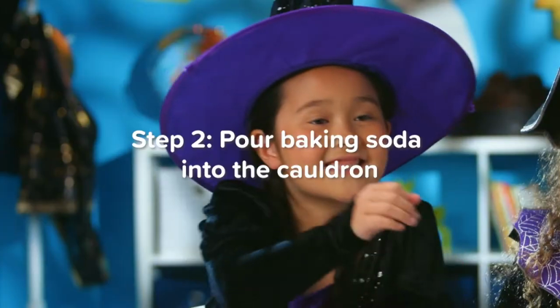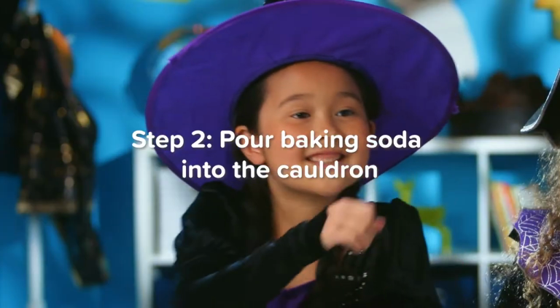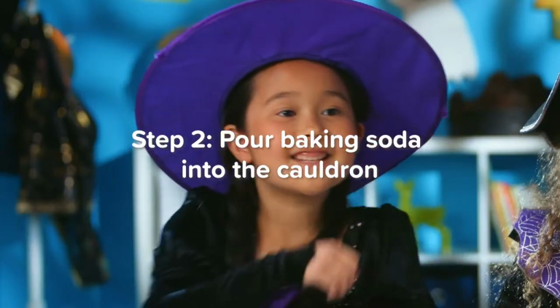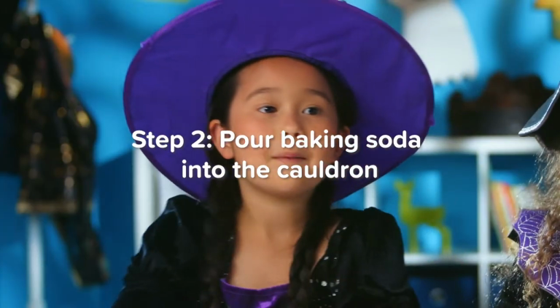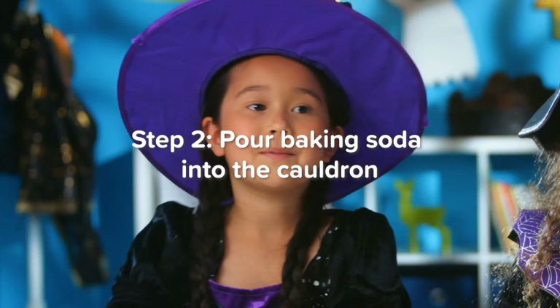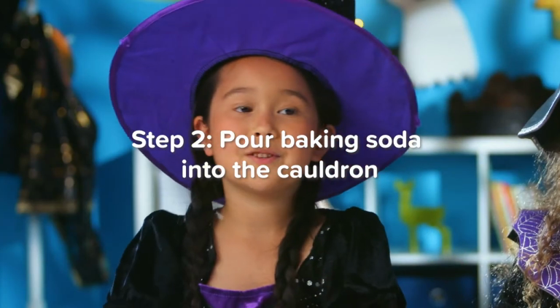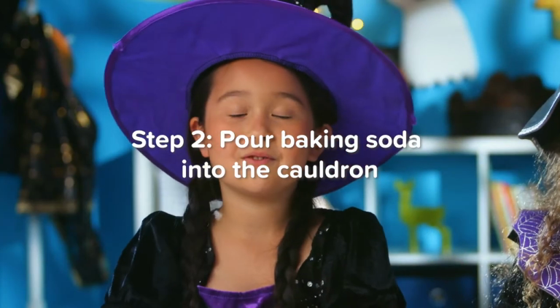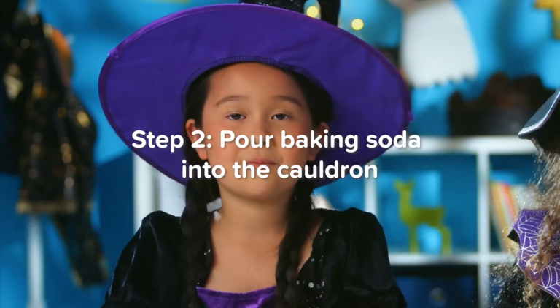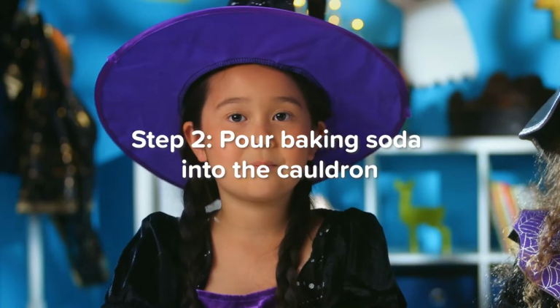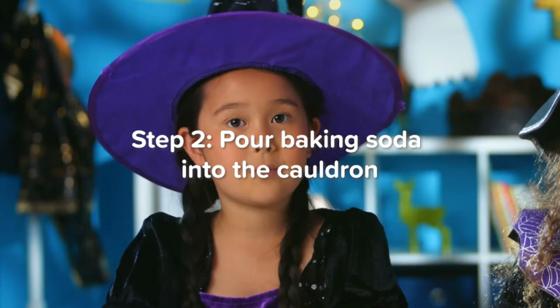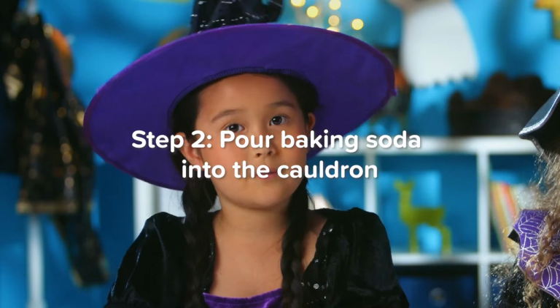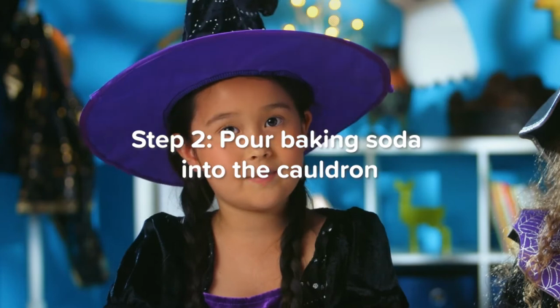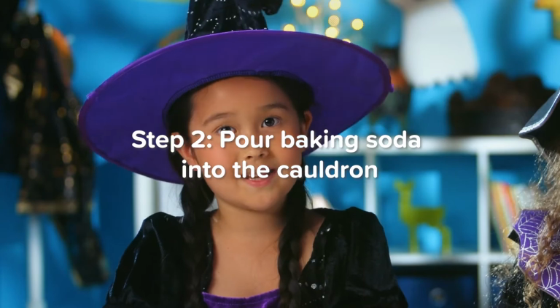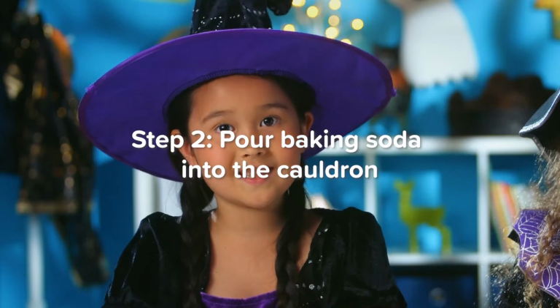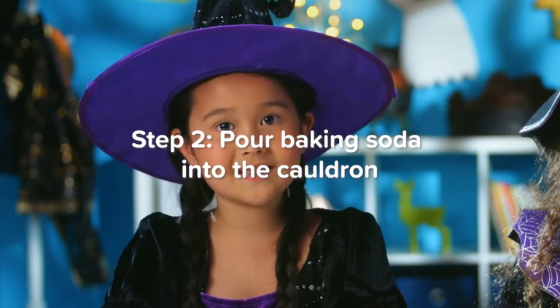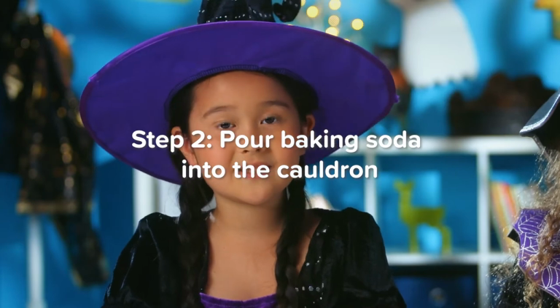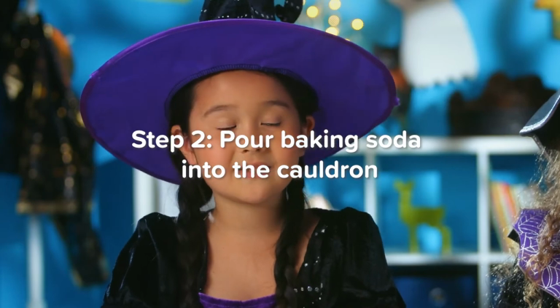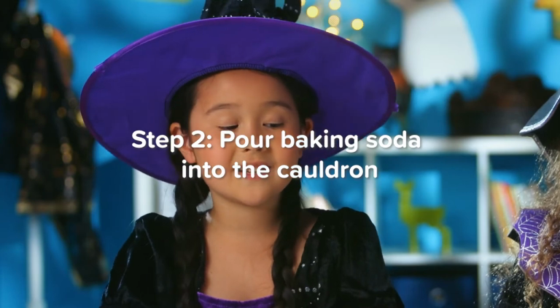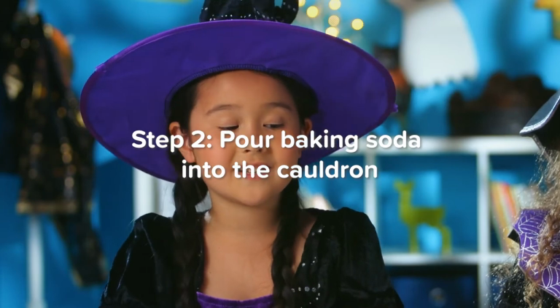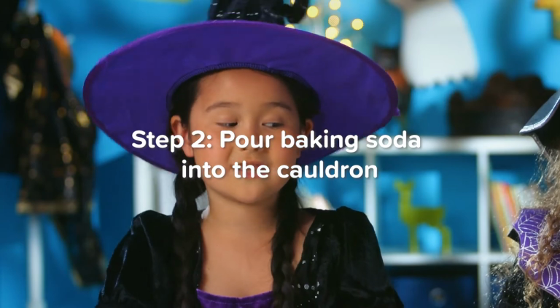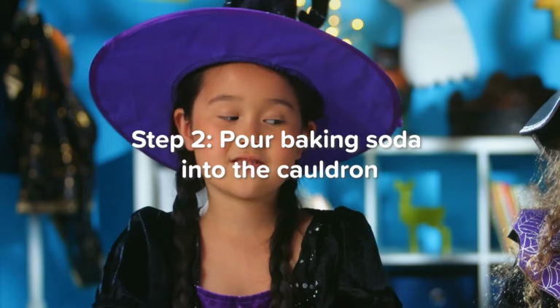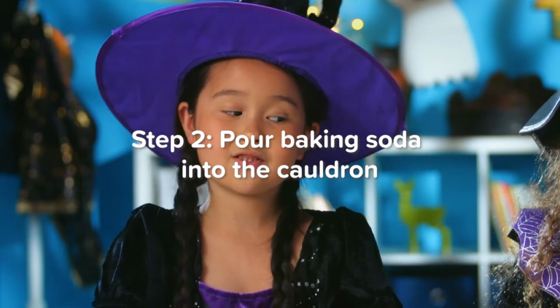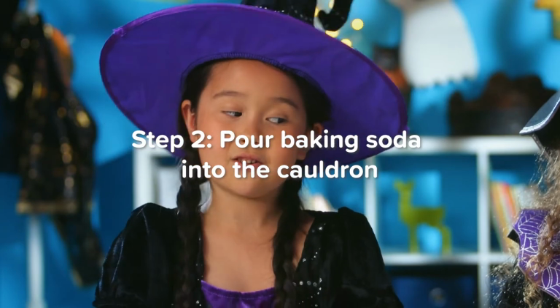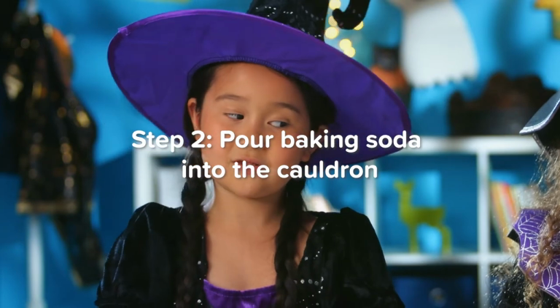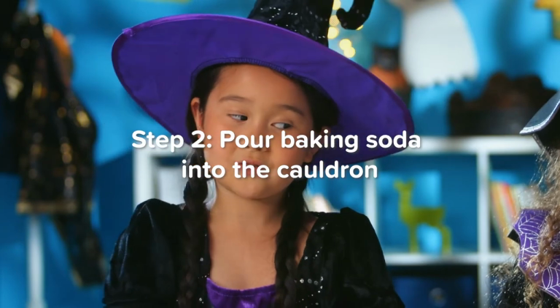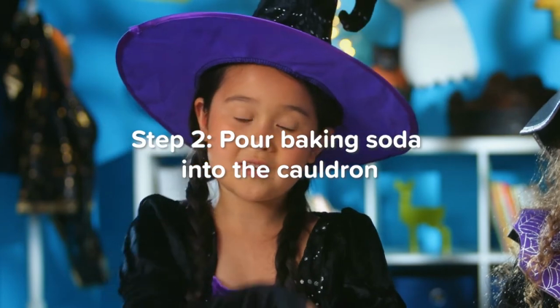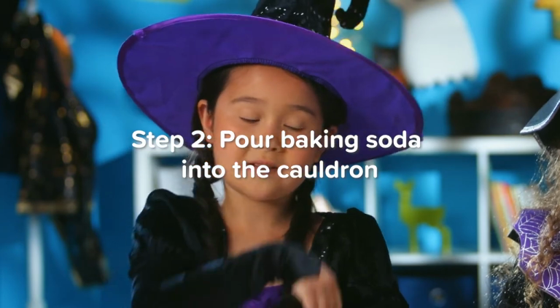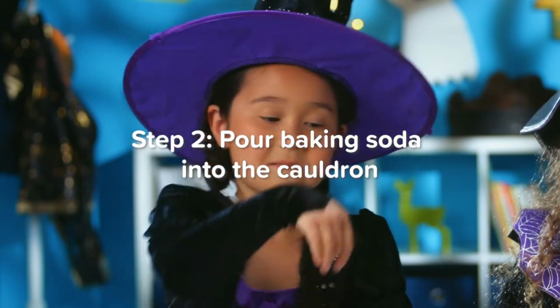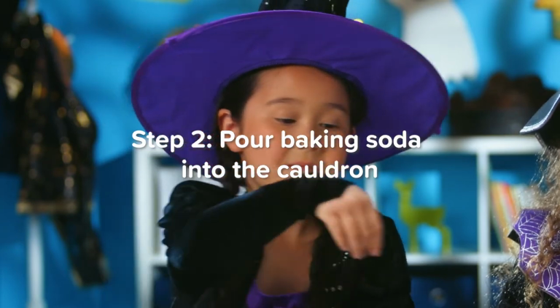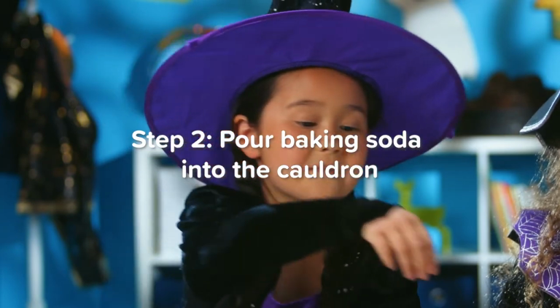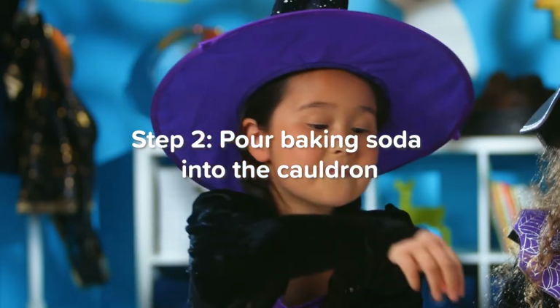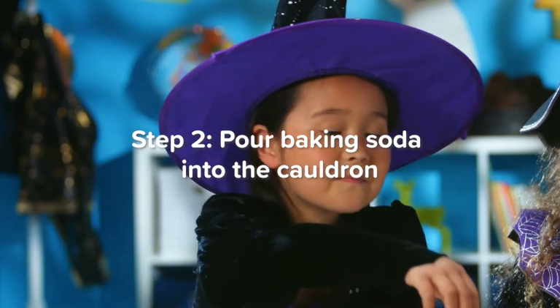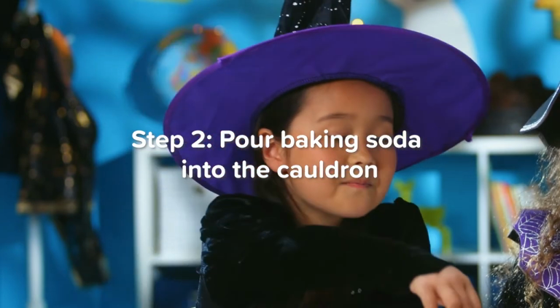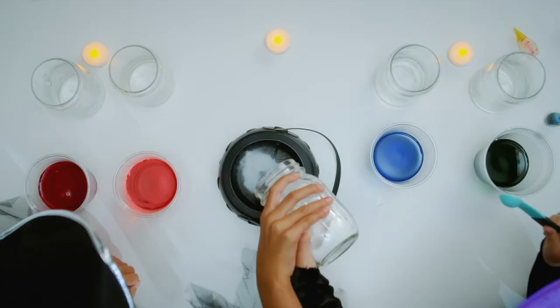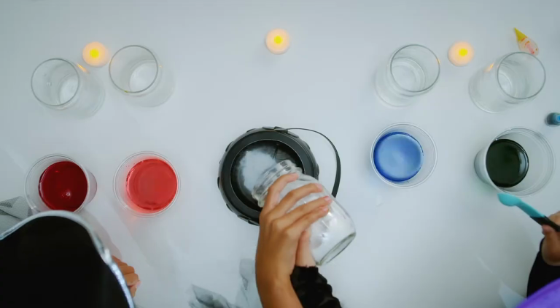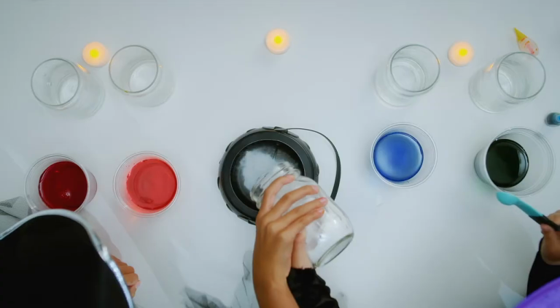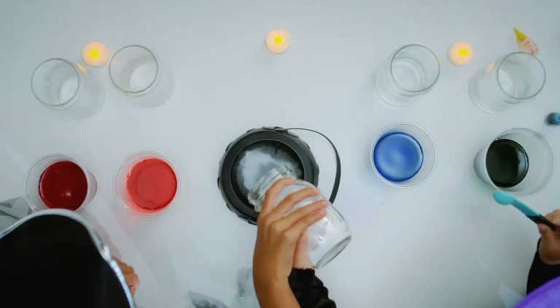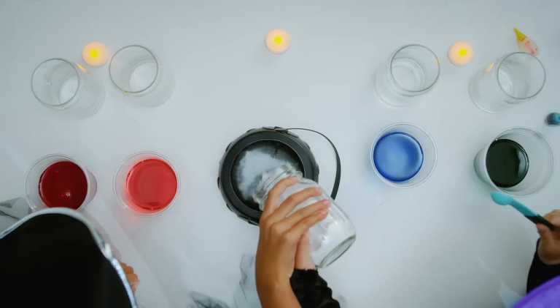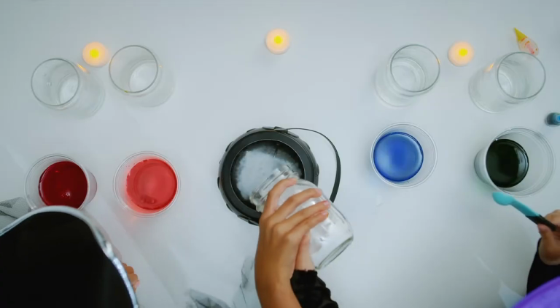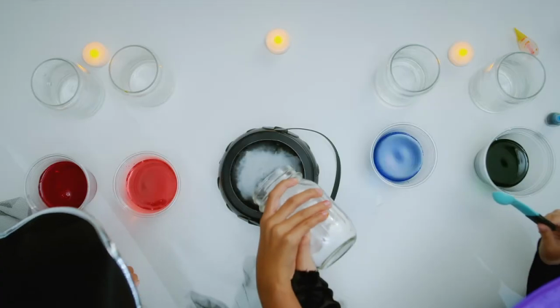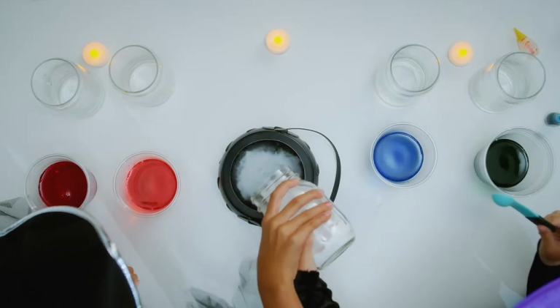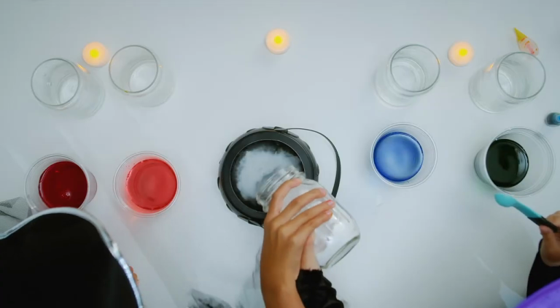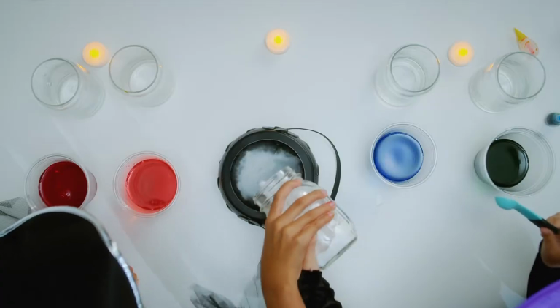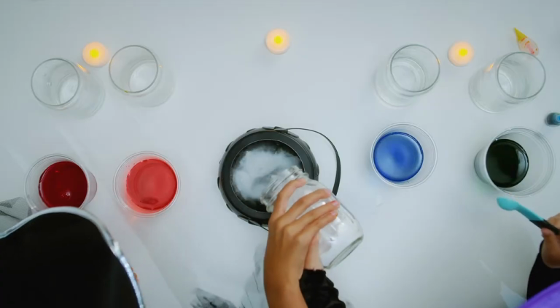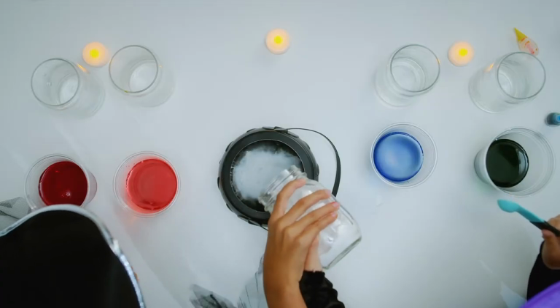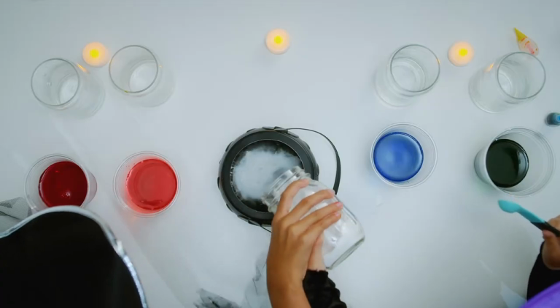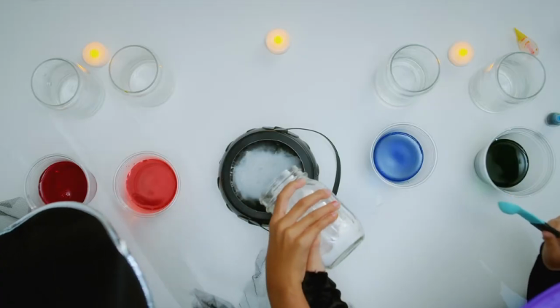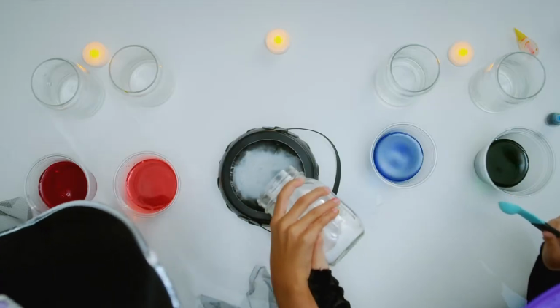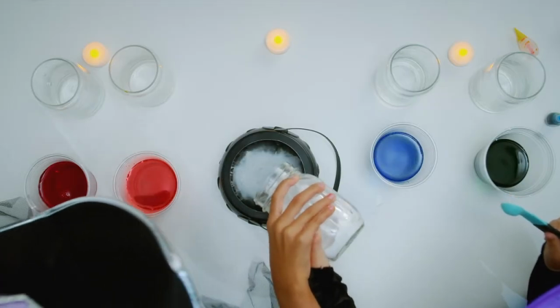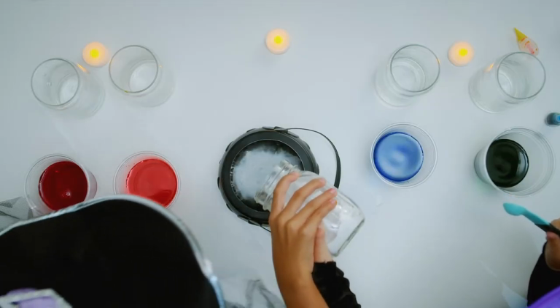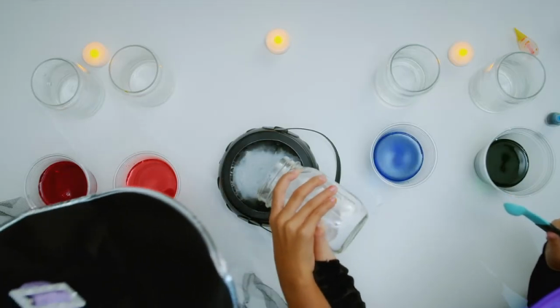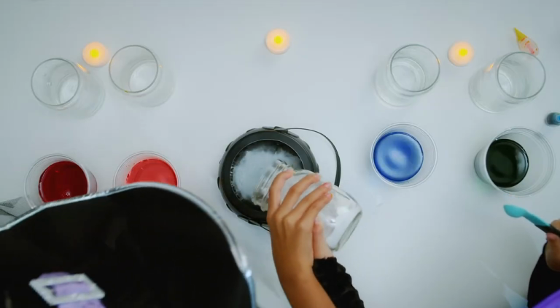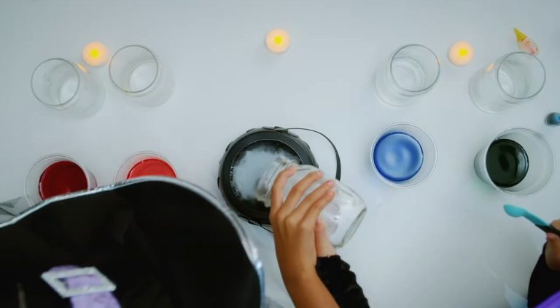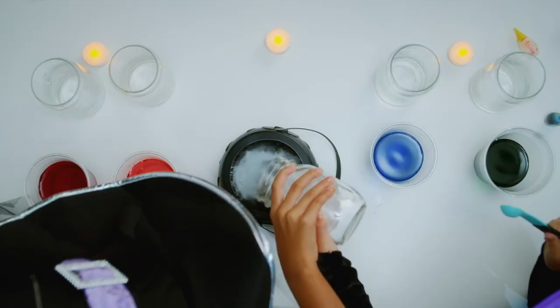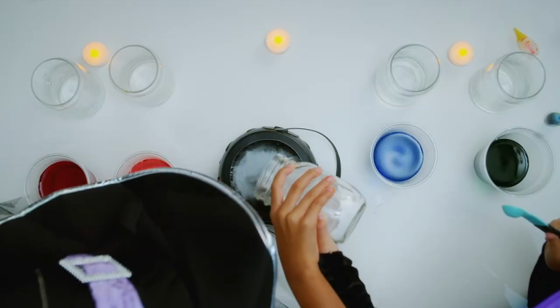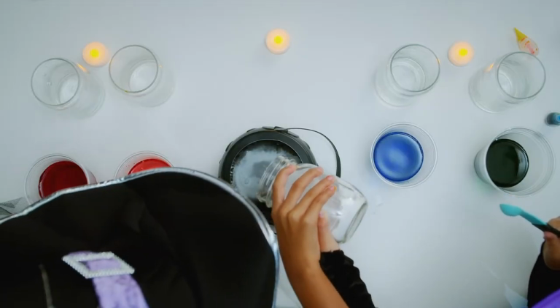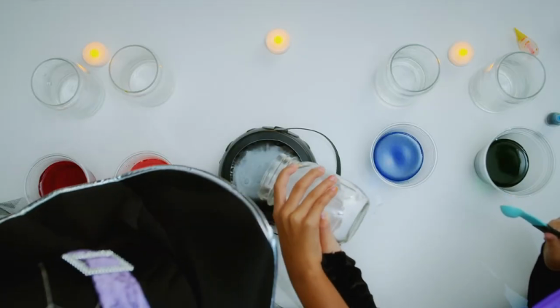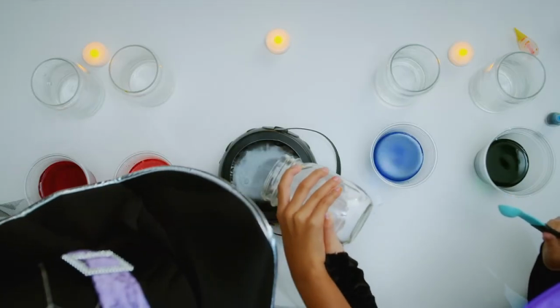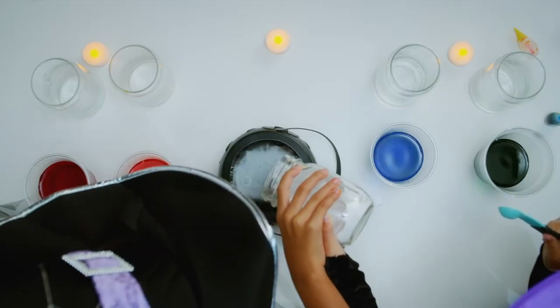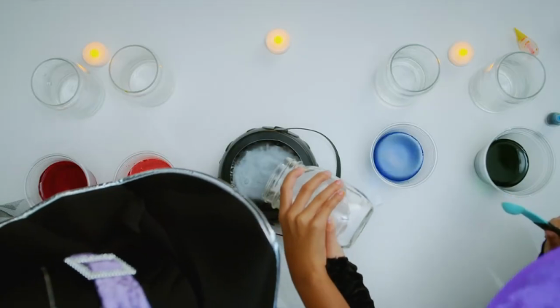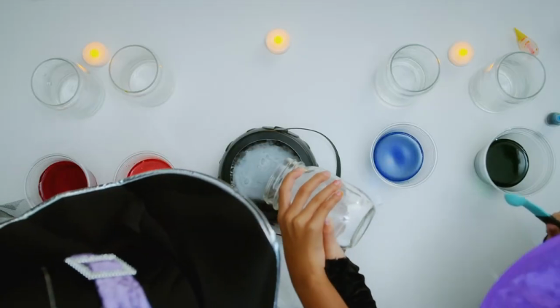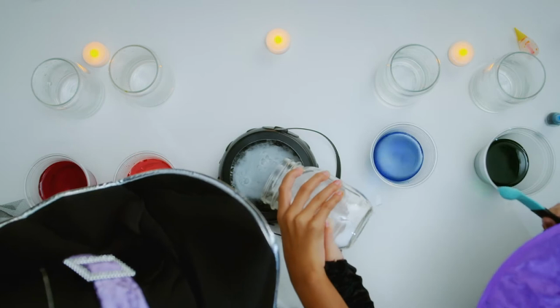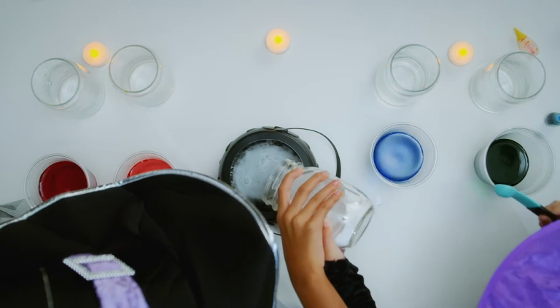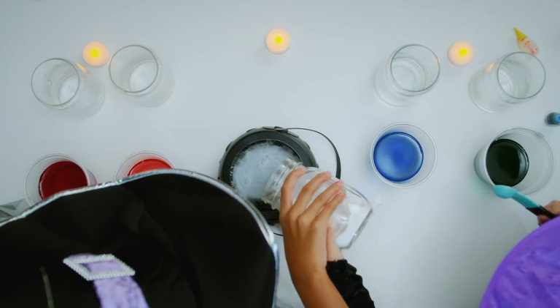Step two: pour baking soda into the cauldron. For the size of a cauldron you're probably gonna need about a half a cup.